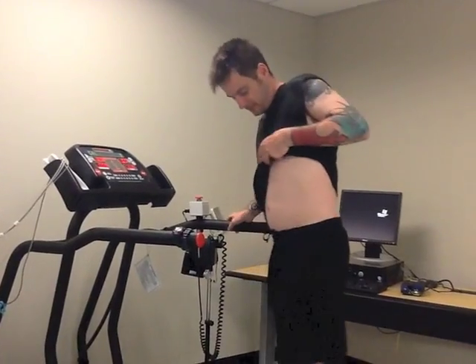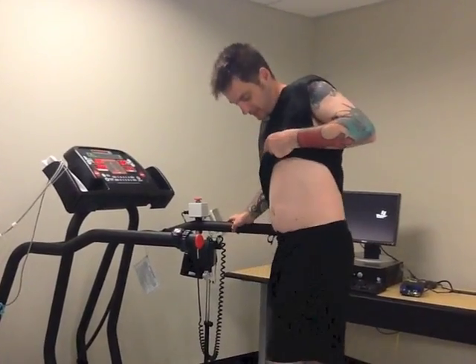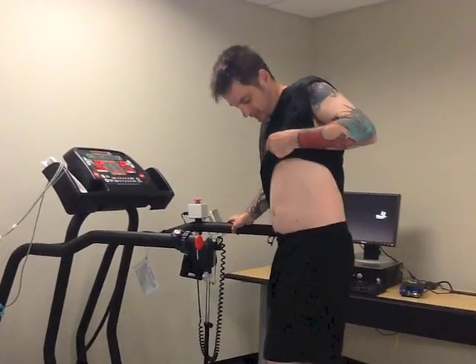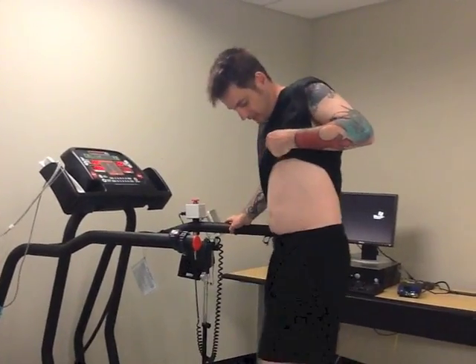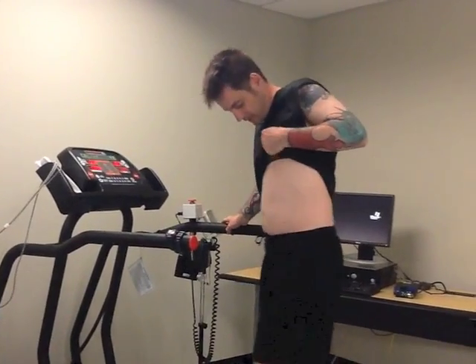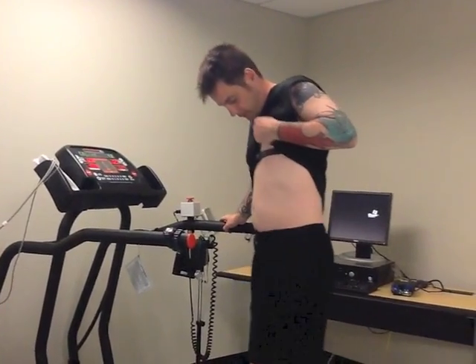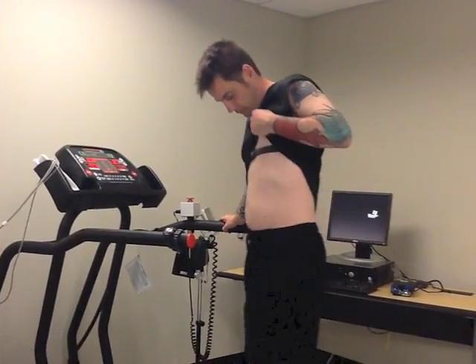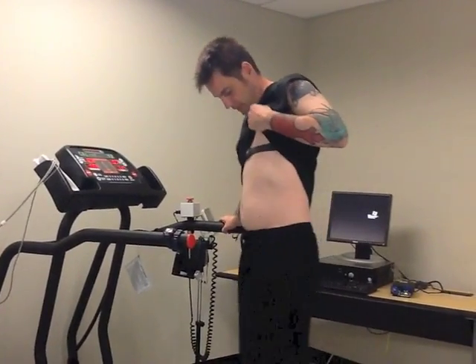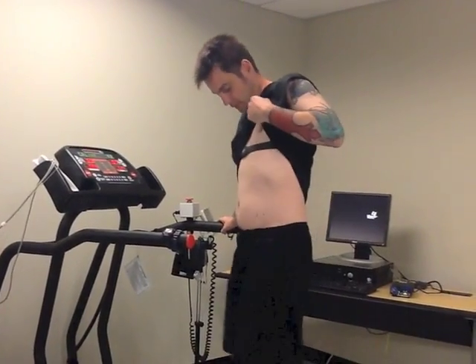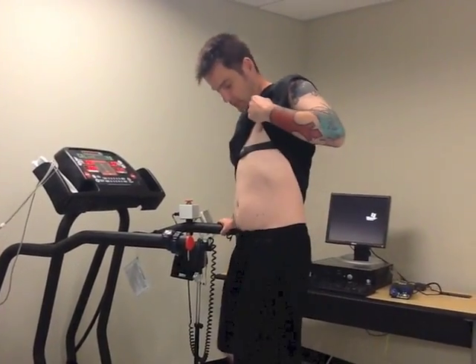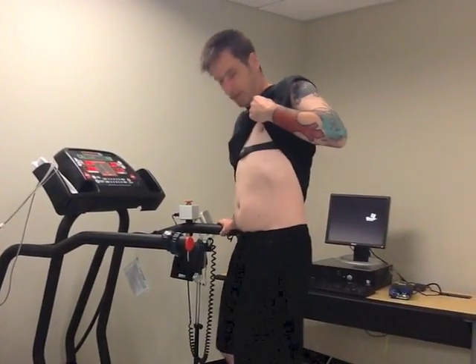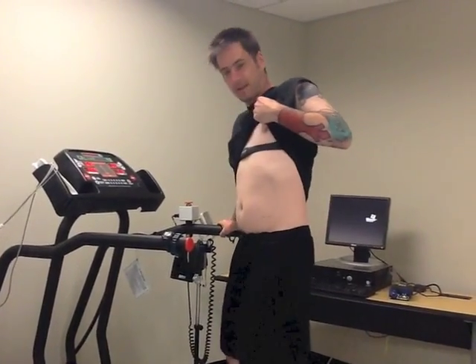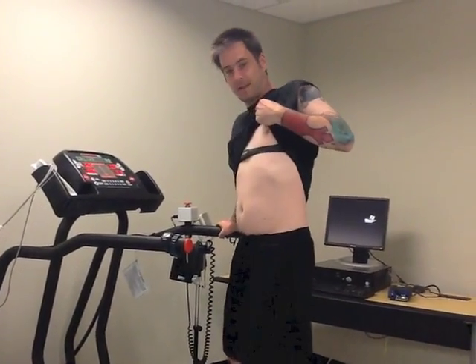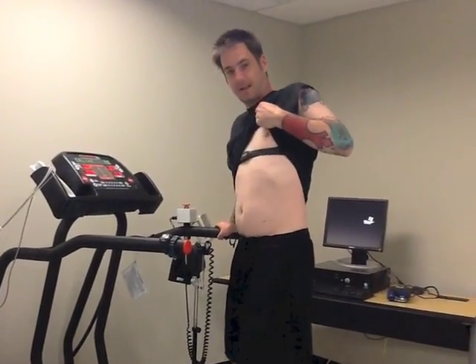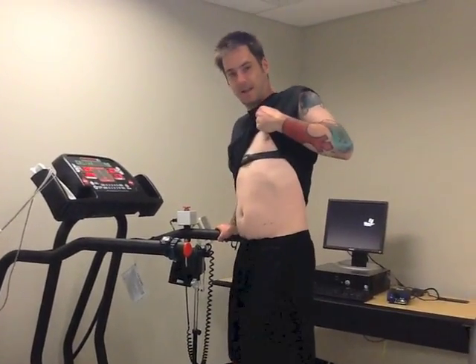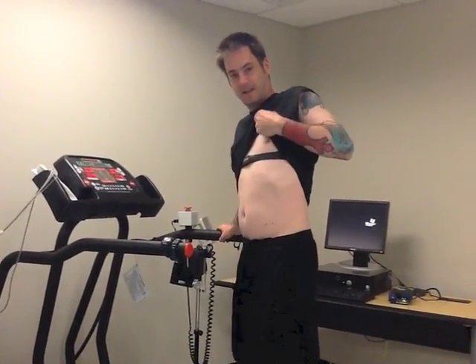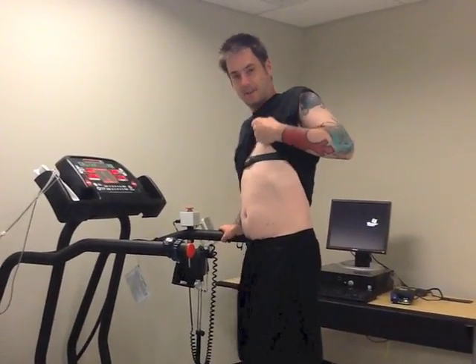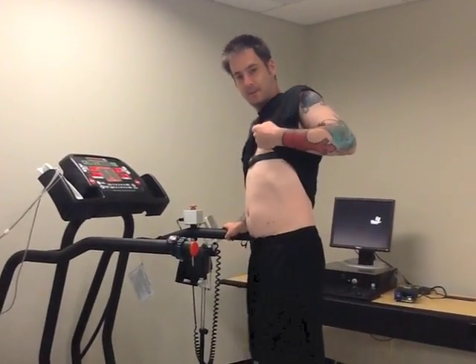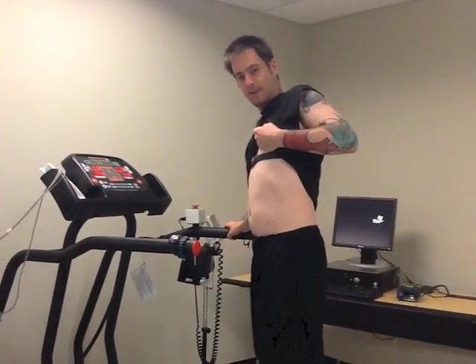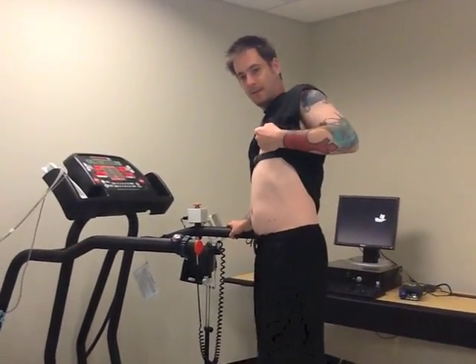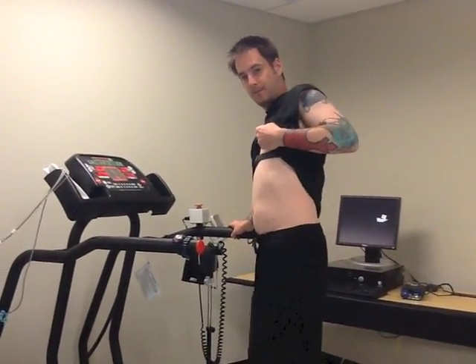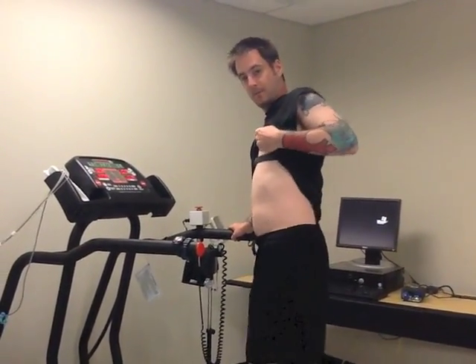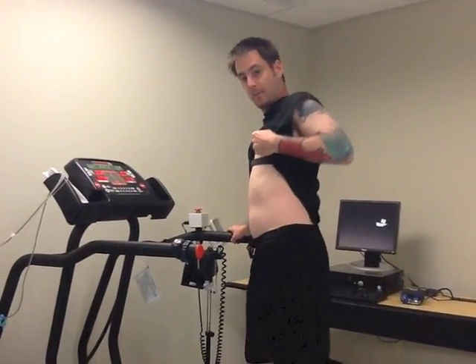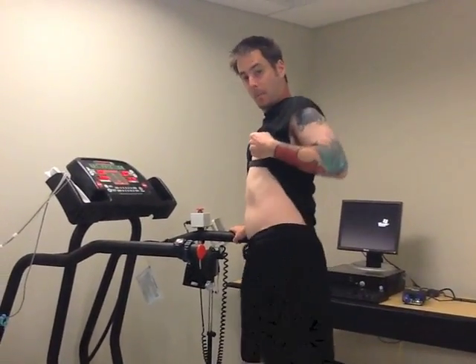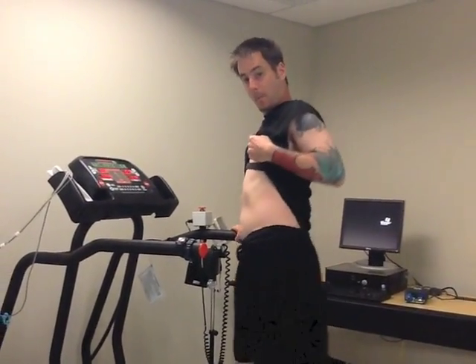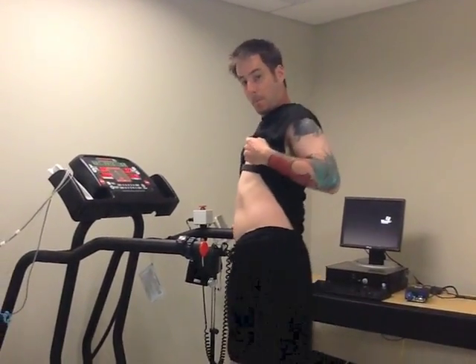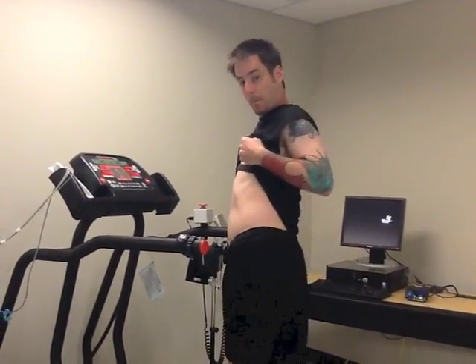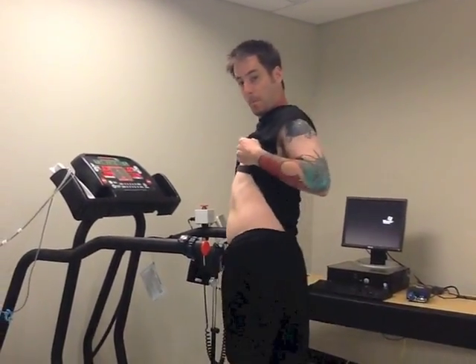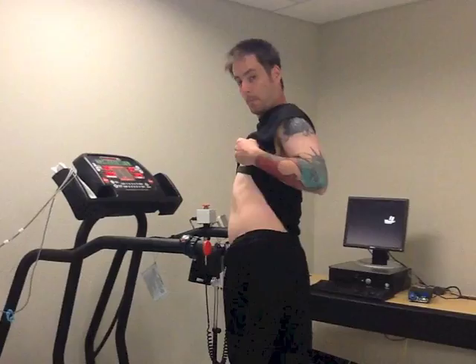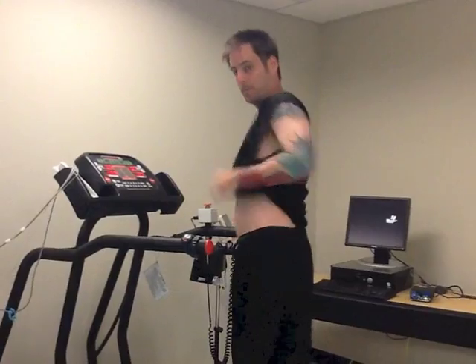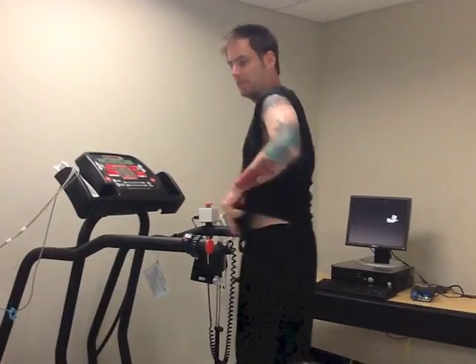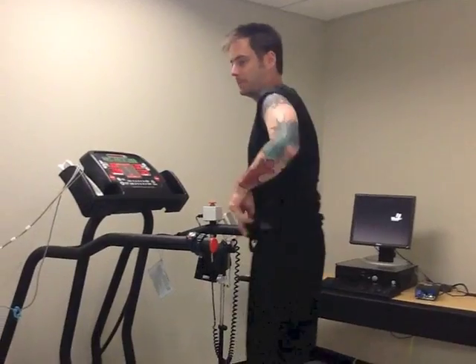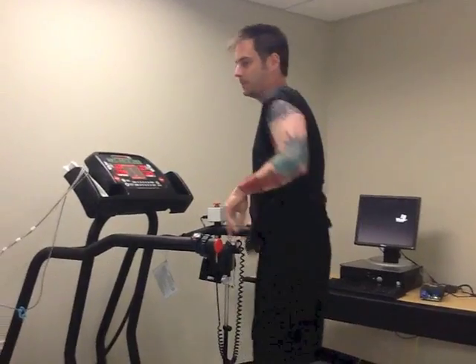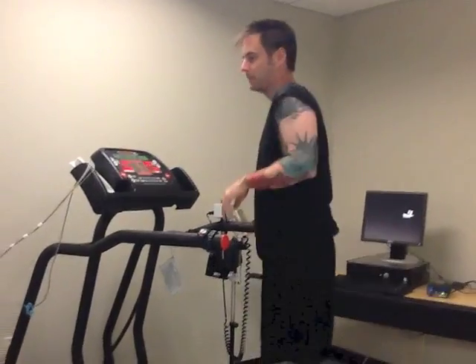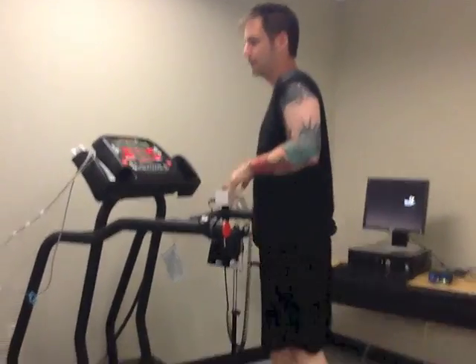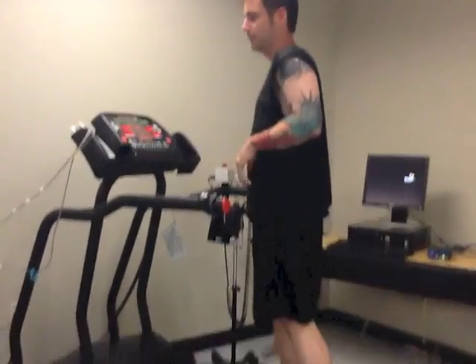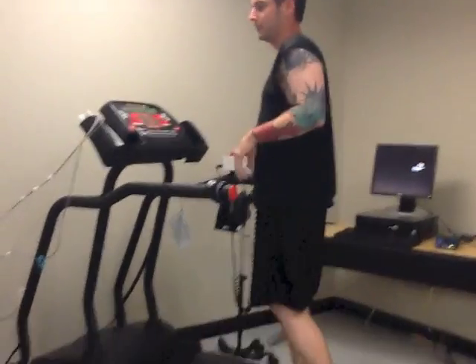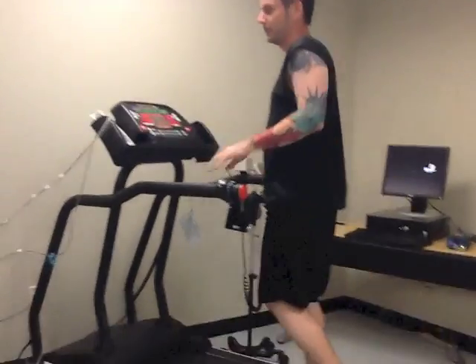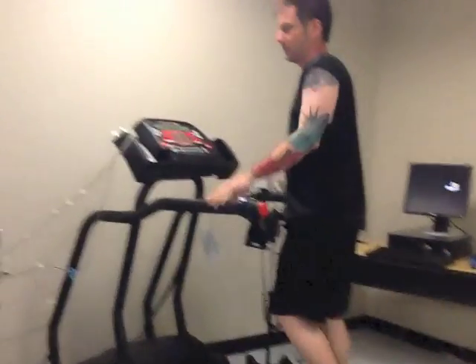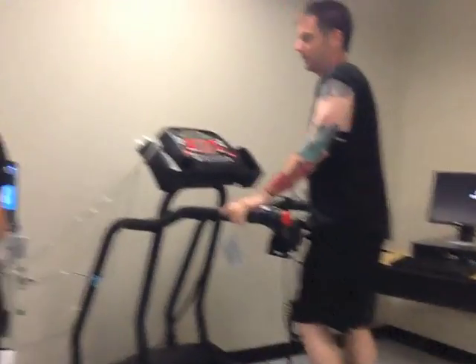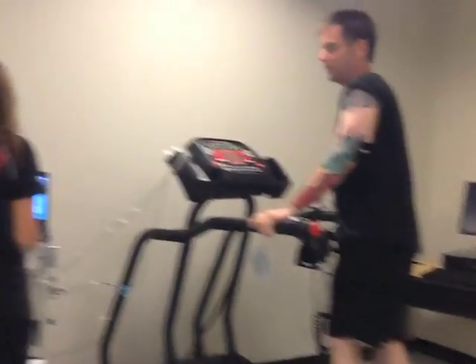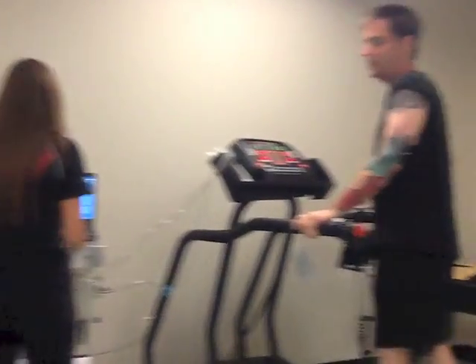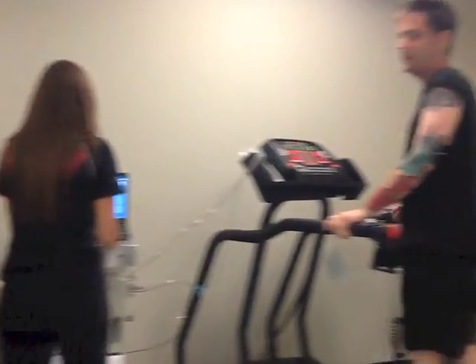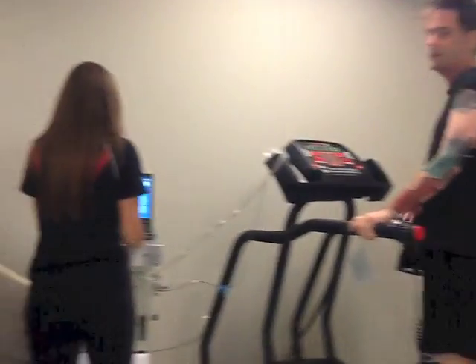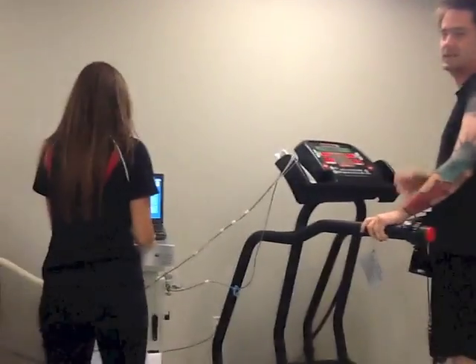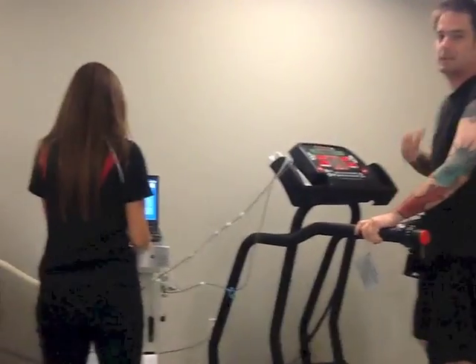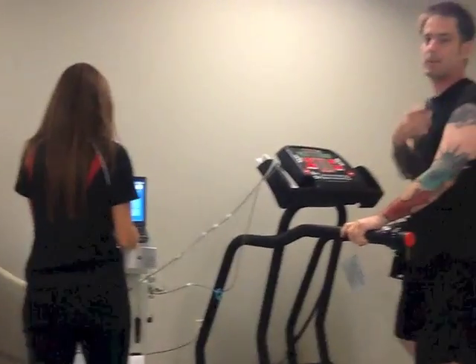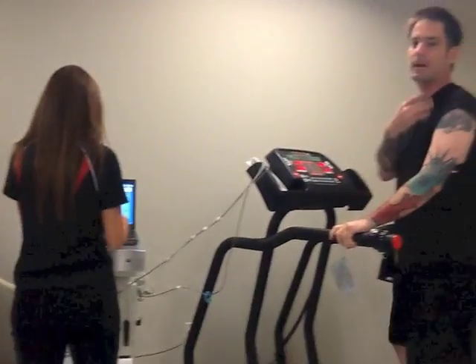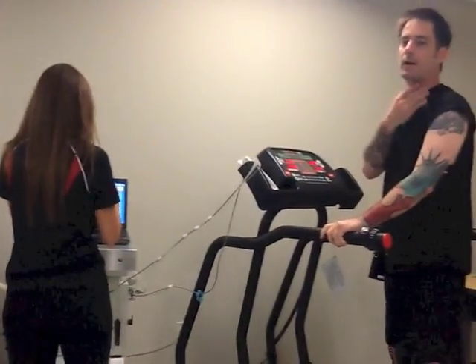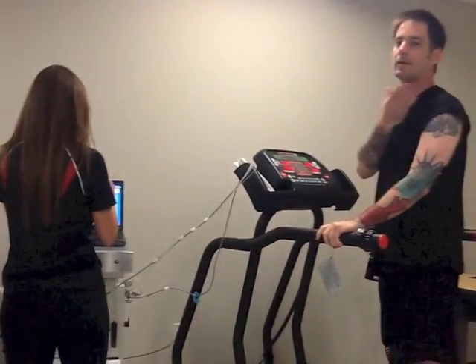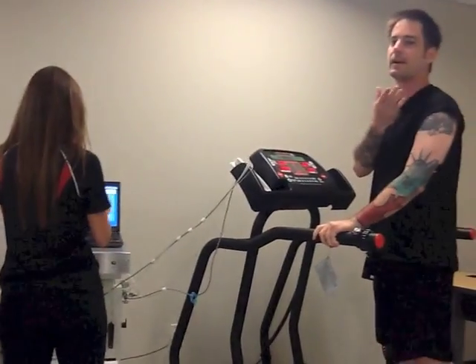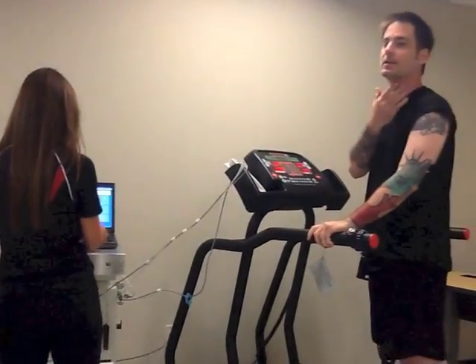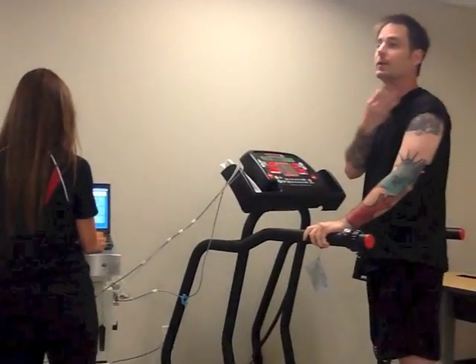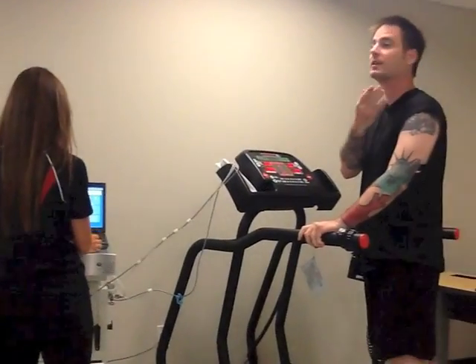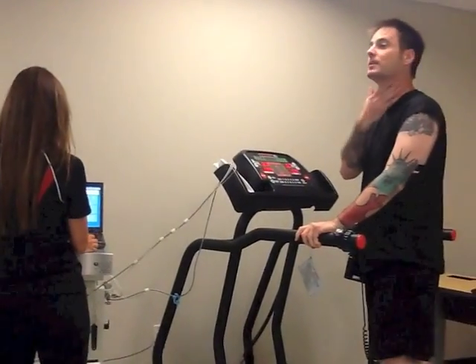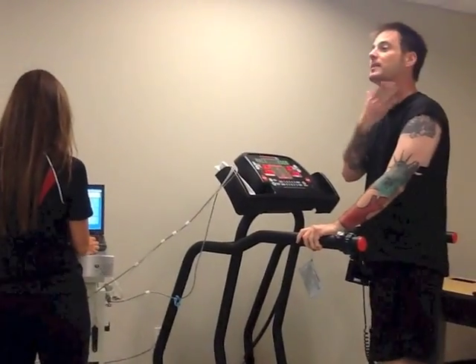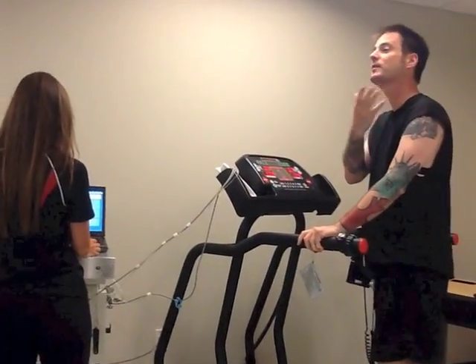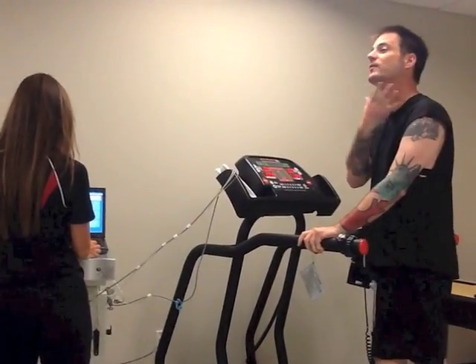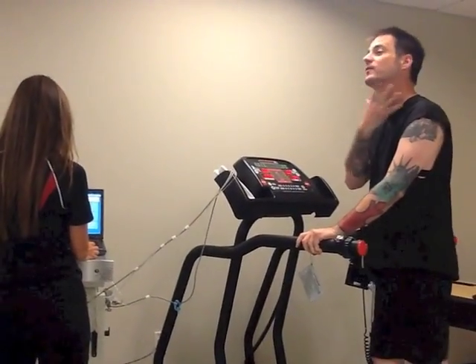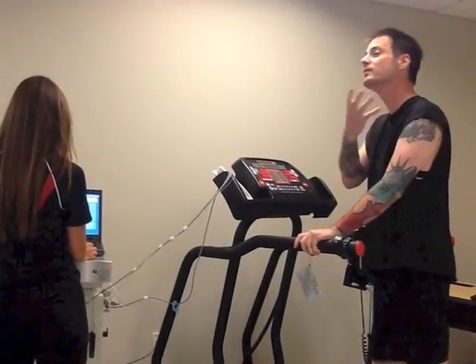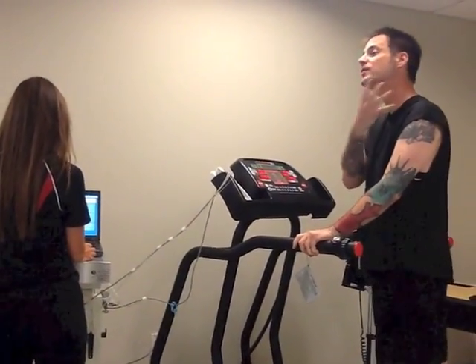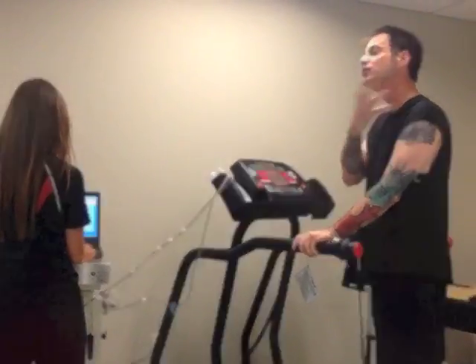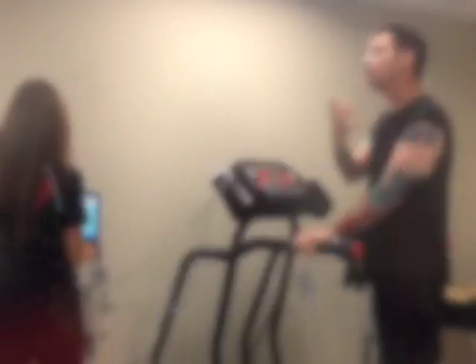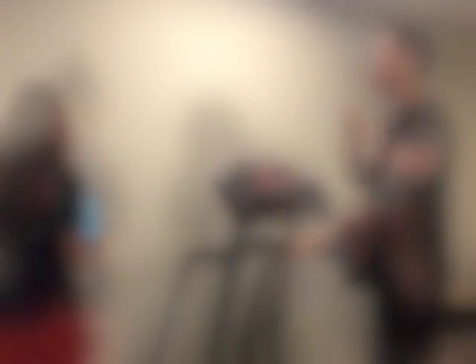This is a heart rate monitor. You'll be able to see what my heart rate is doing because it'll be jumping.